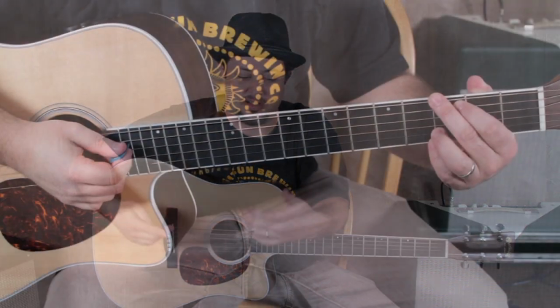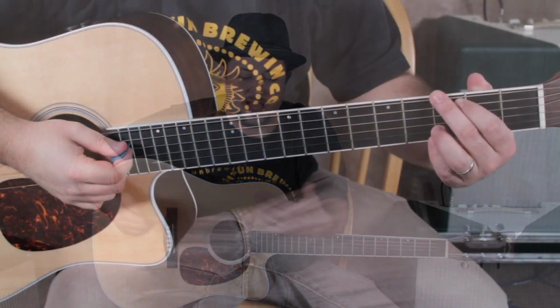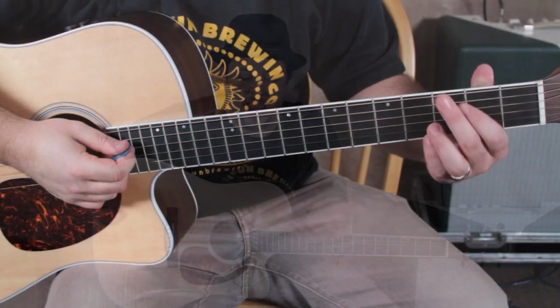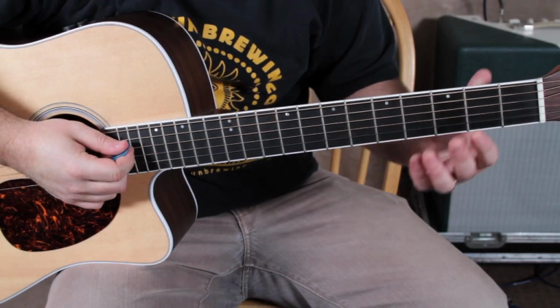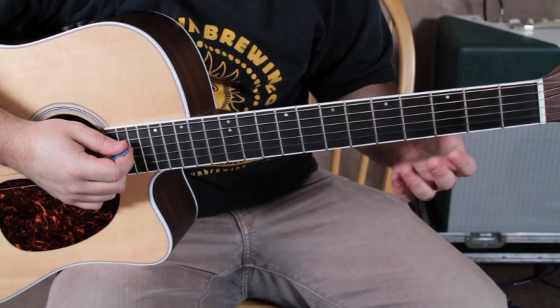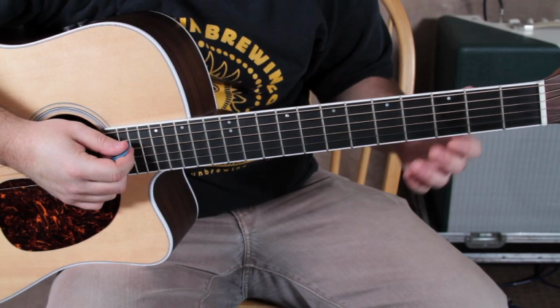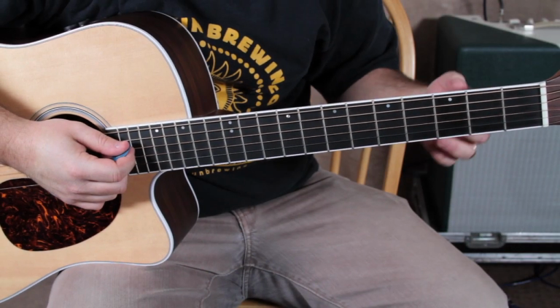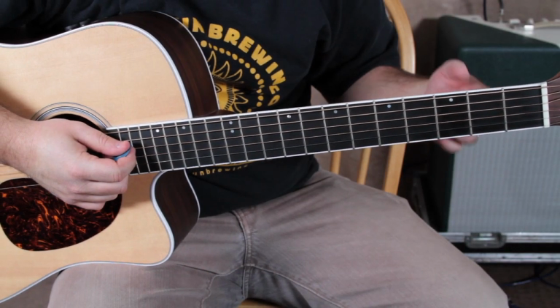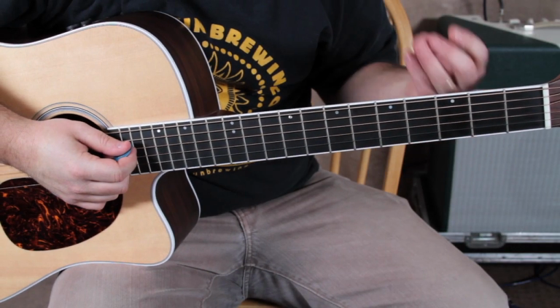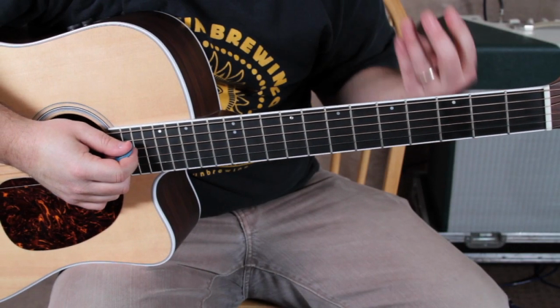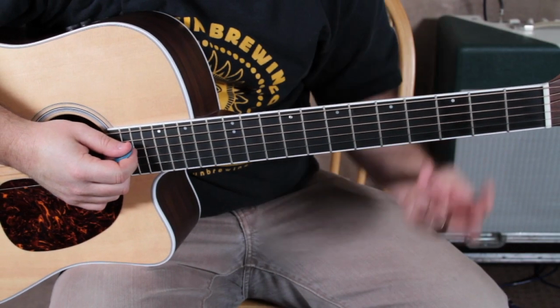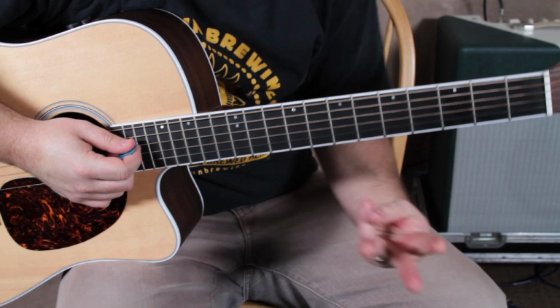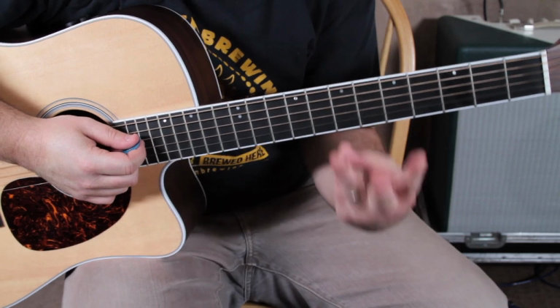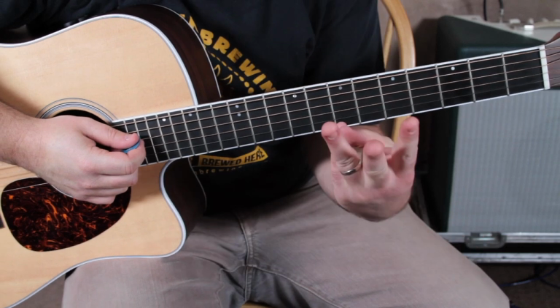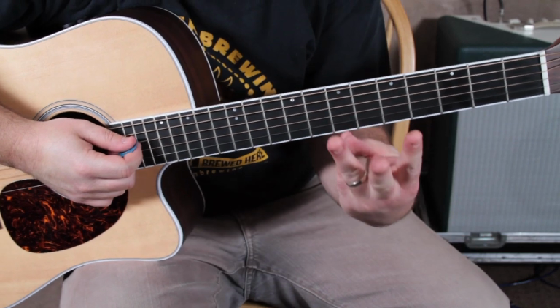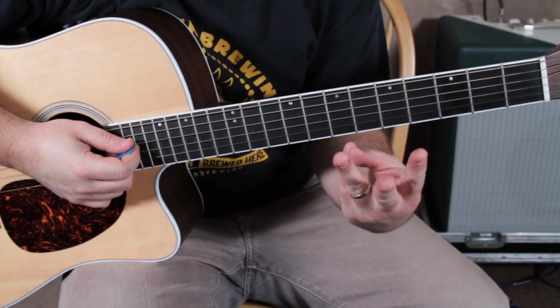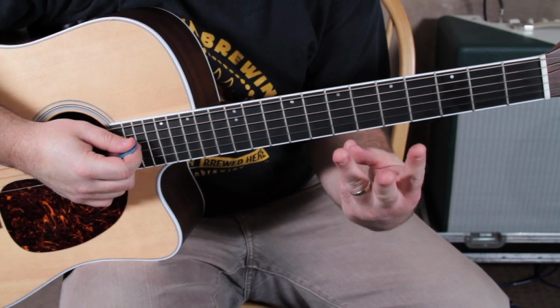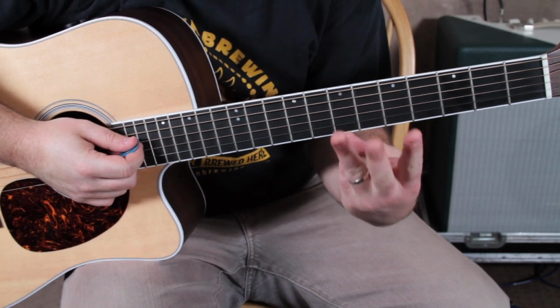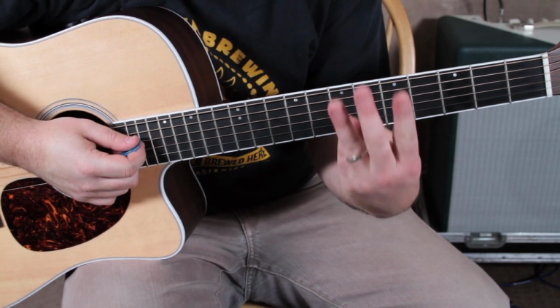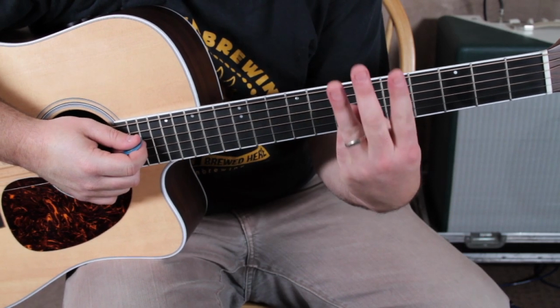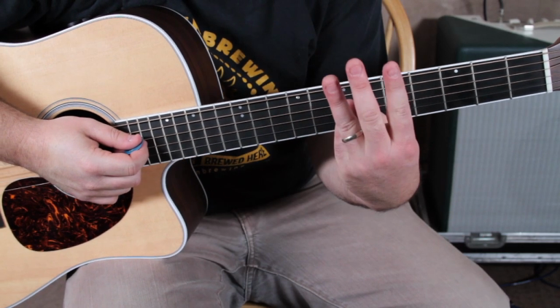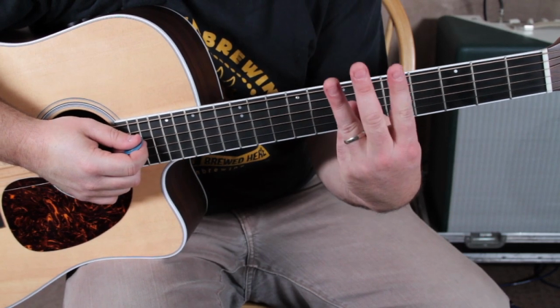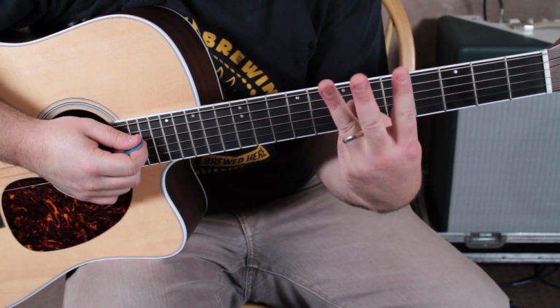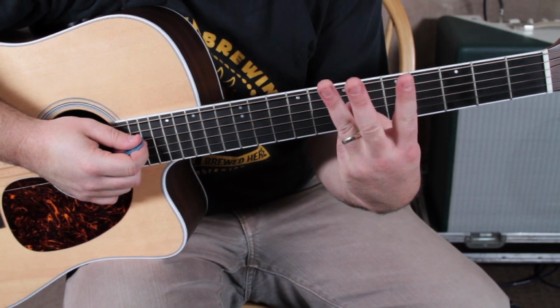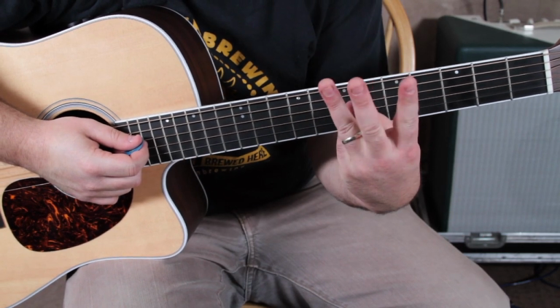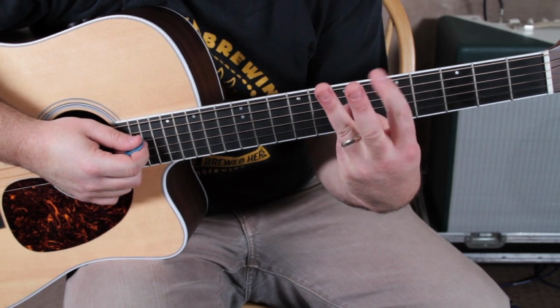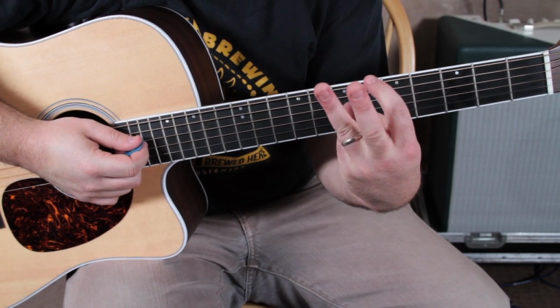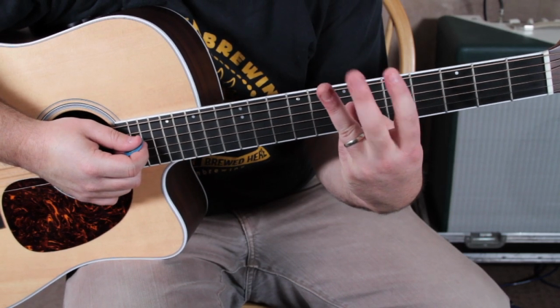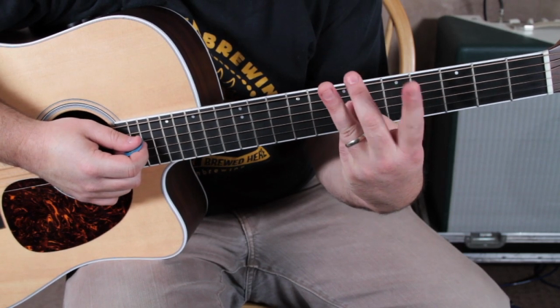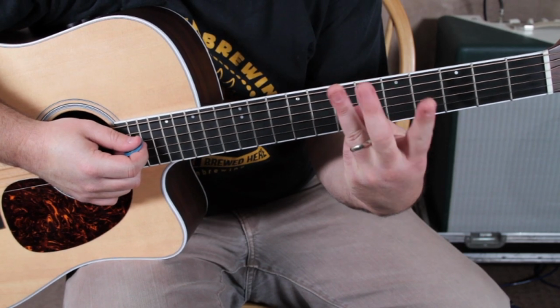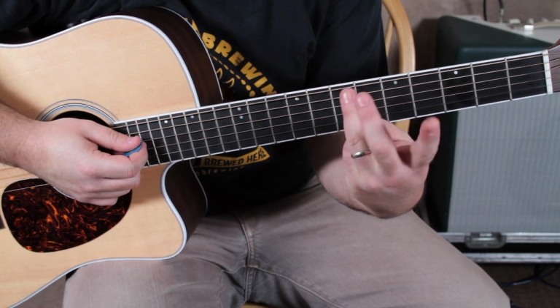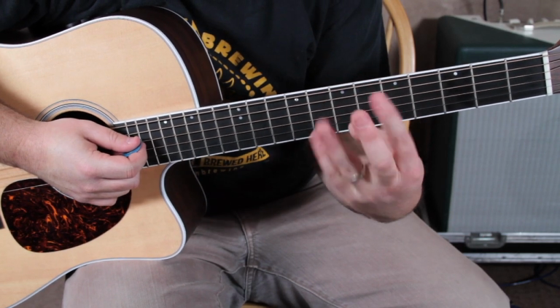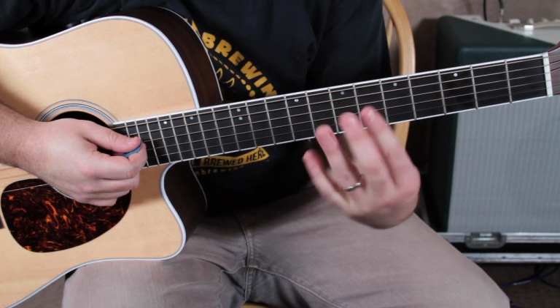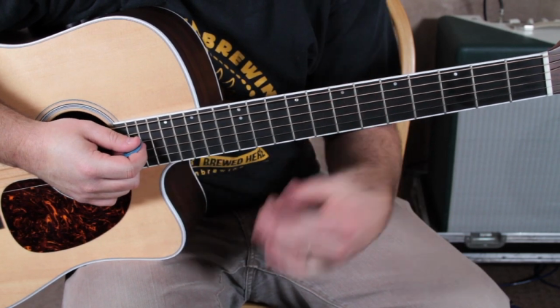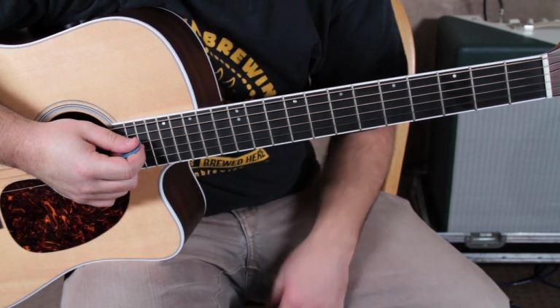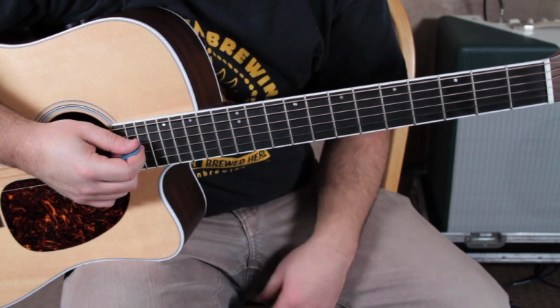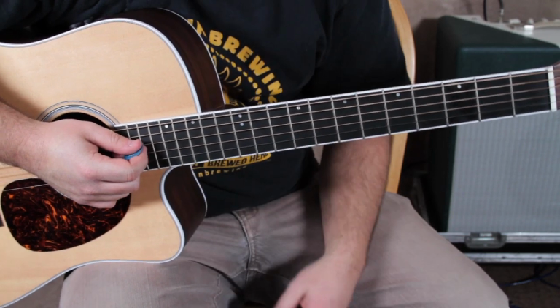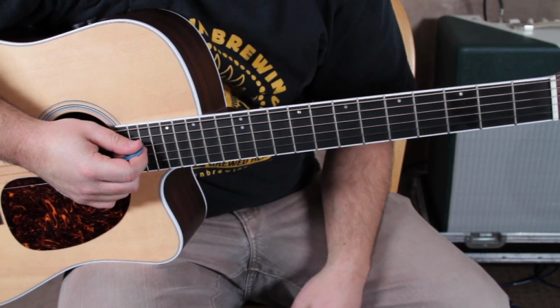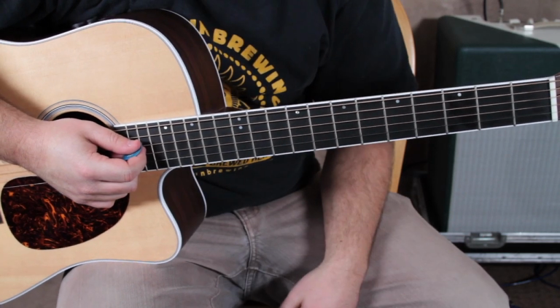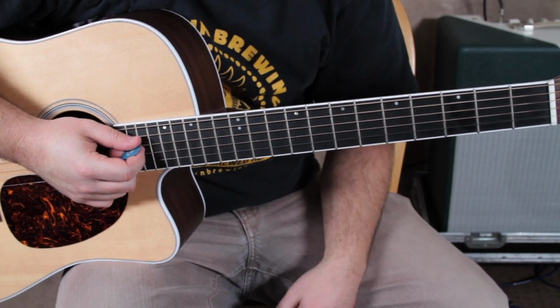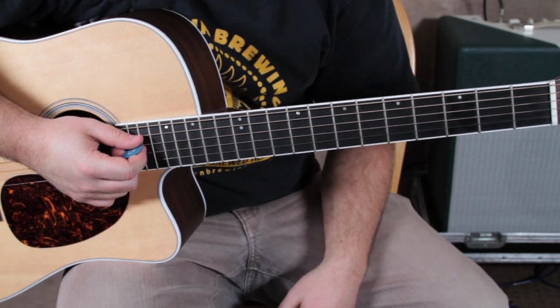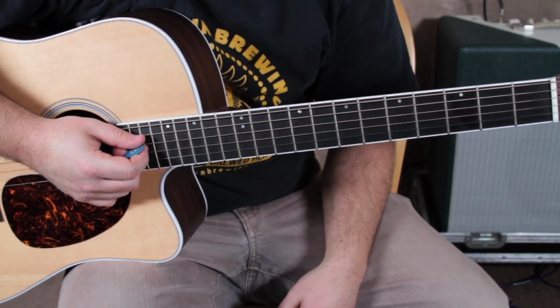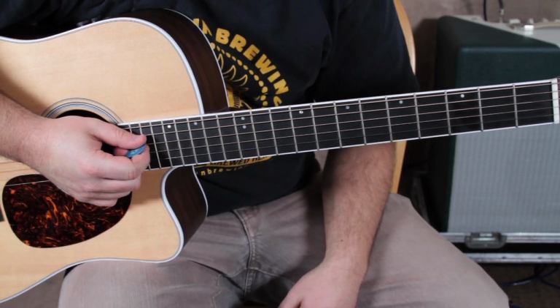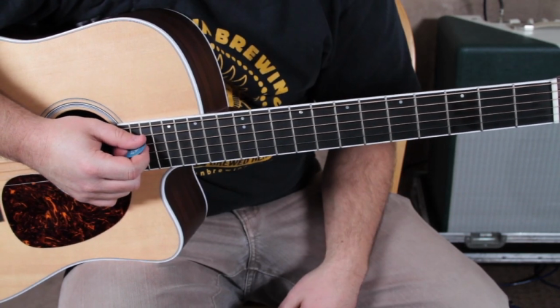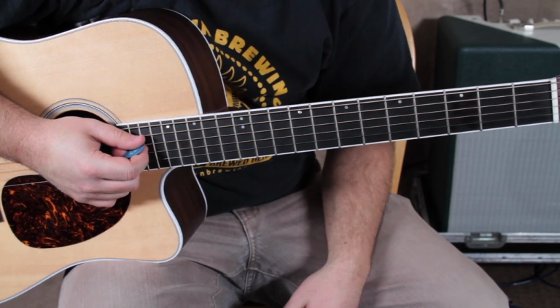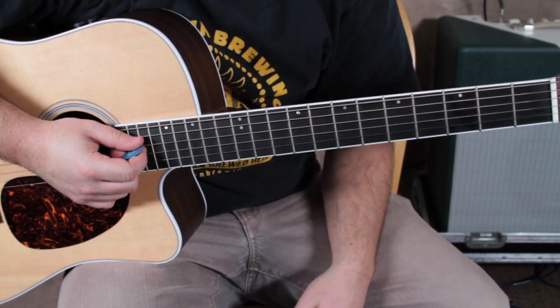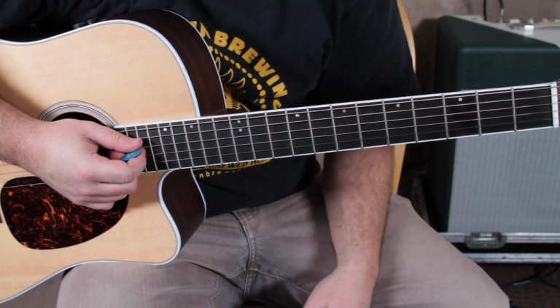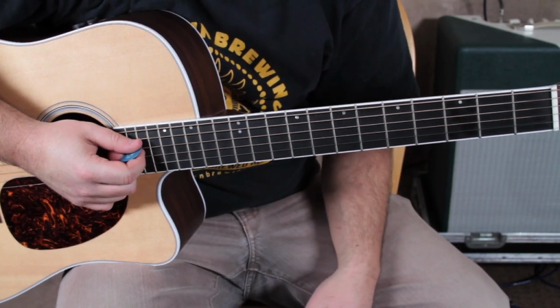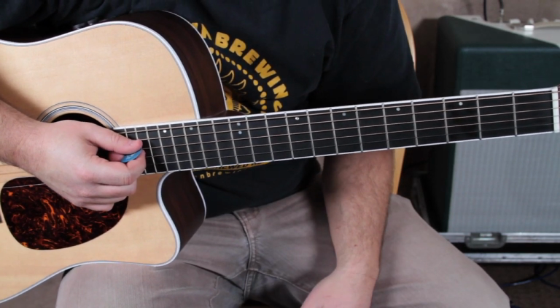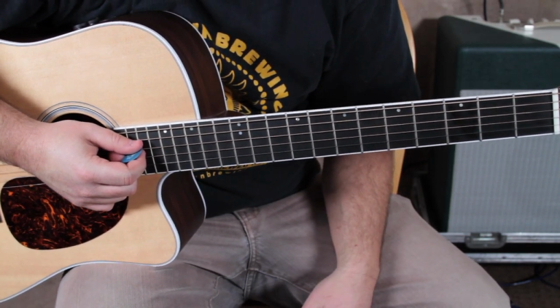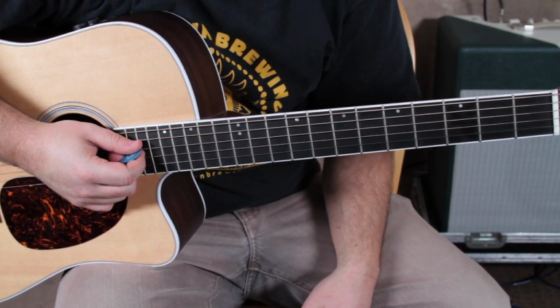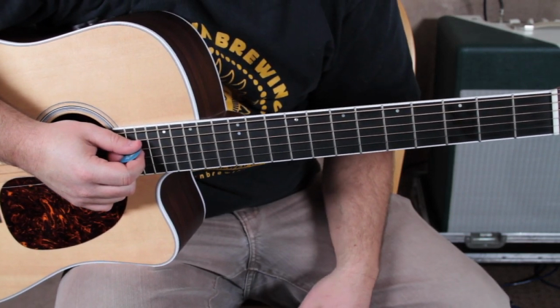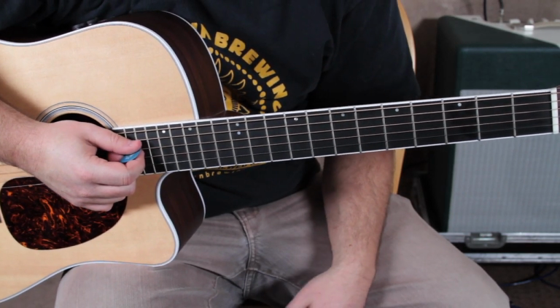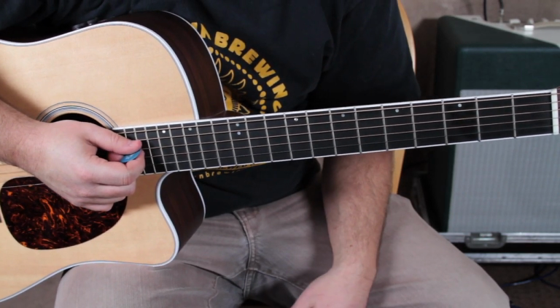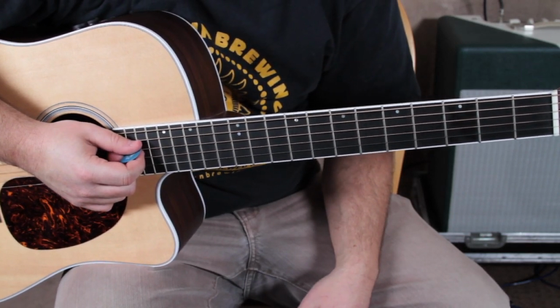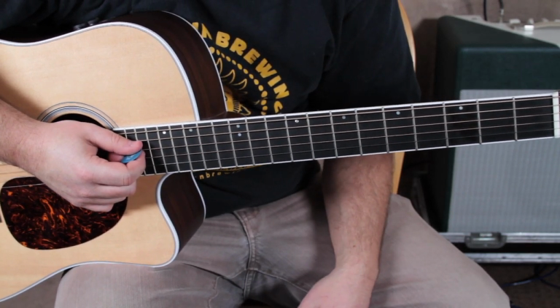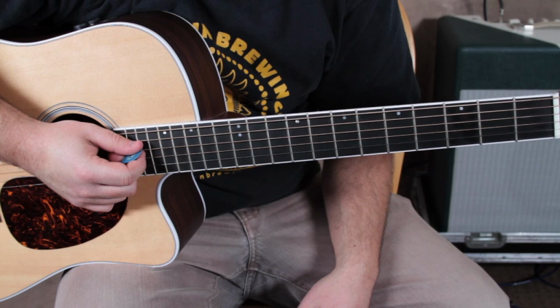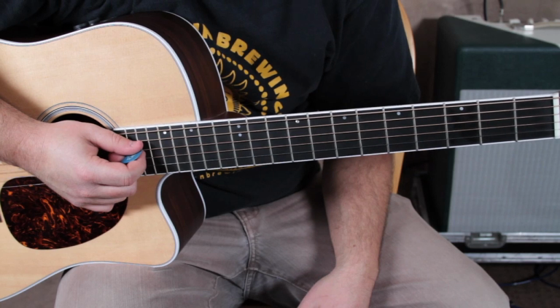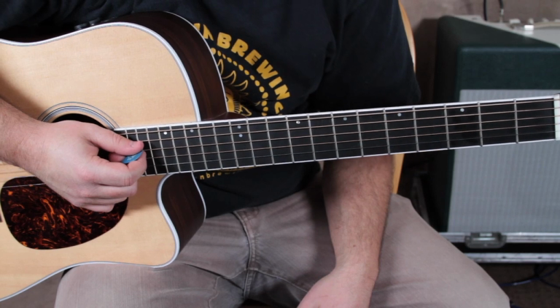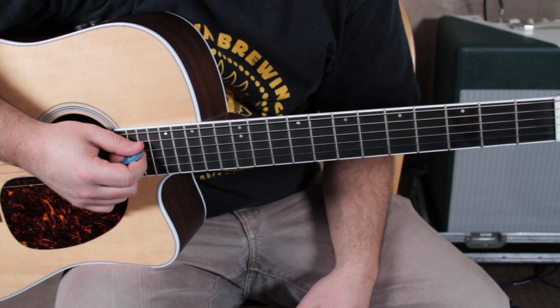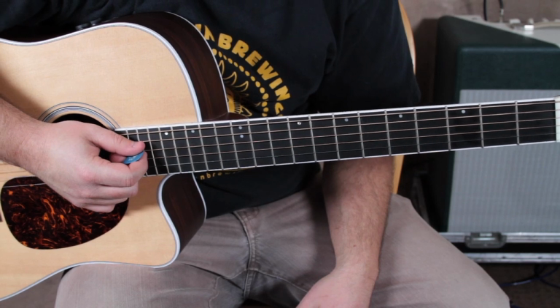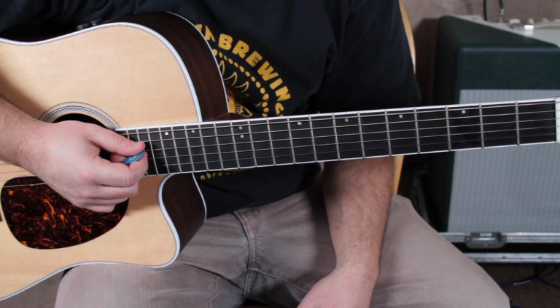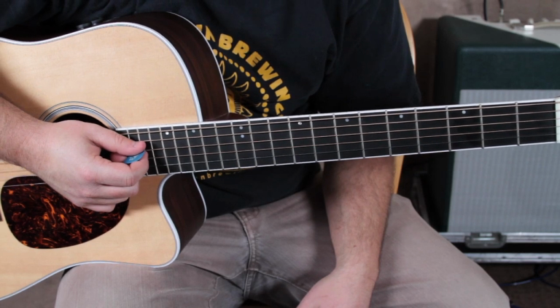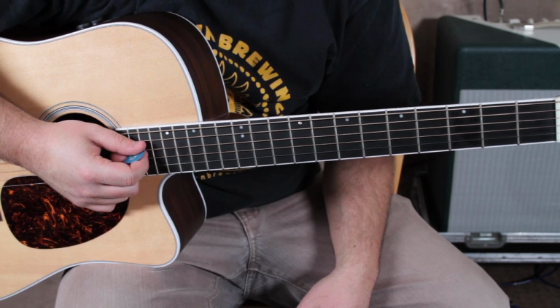There are three sections that I'm going to teach you, and they all use those chords from the key of G major.